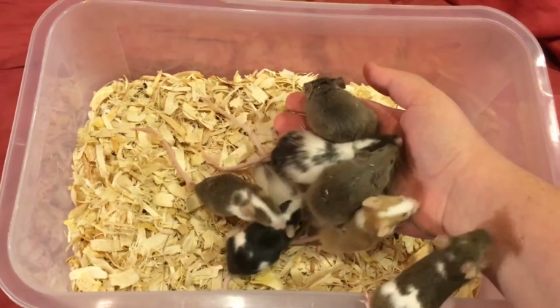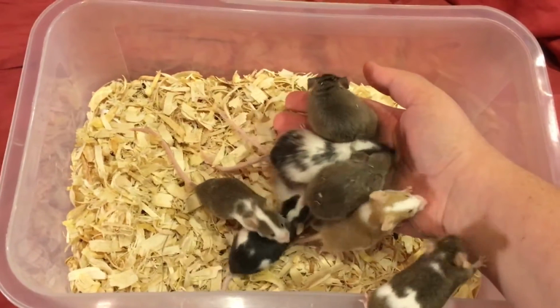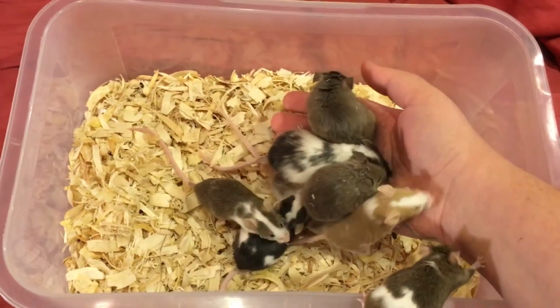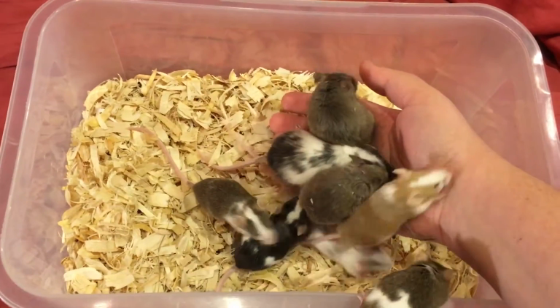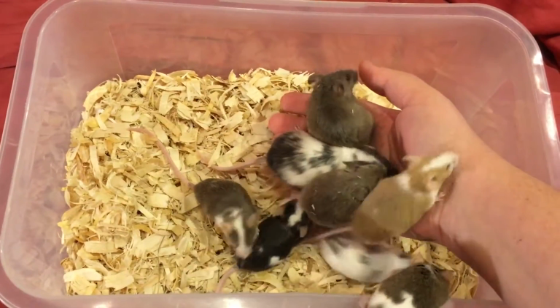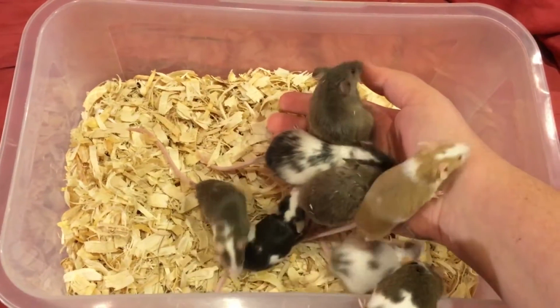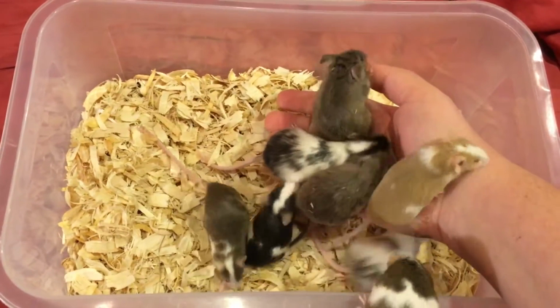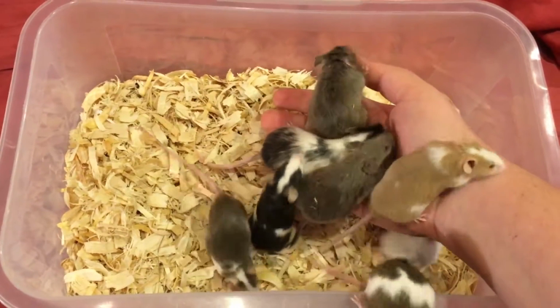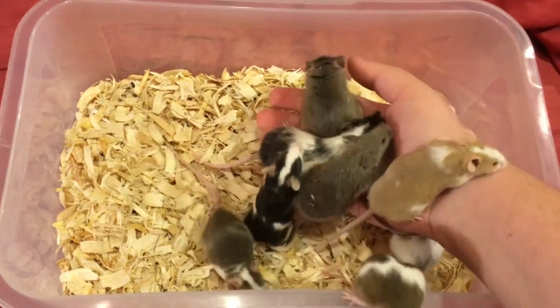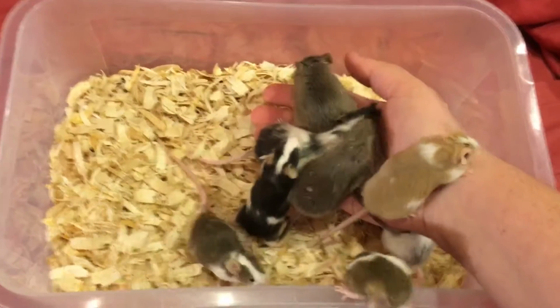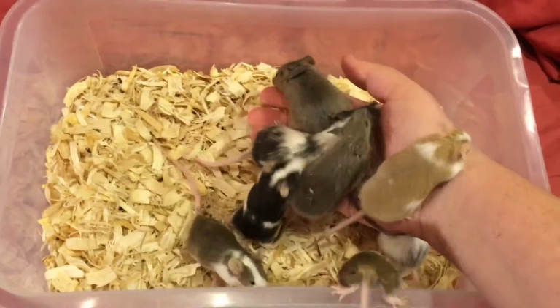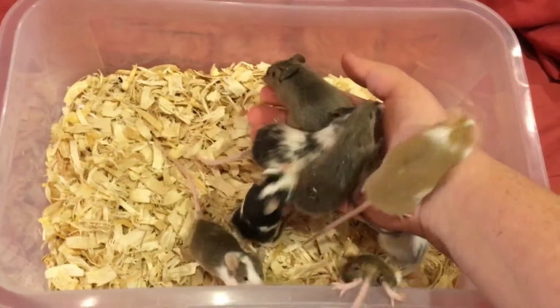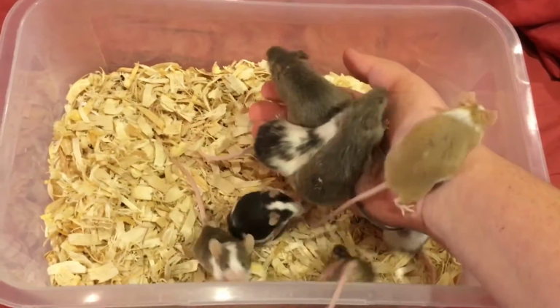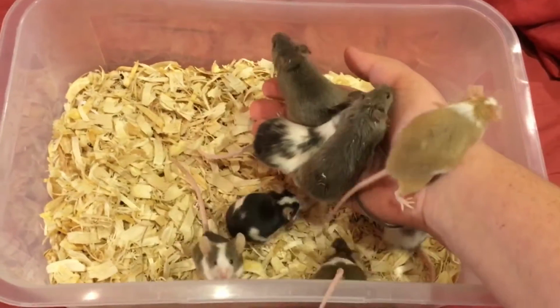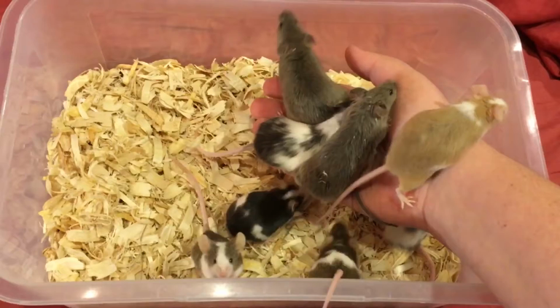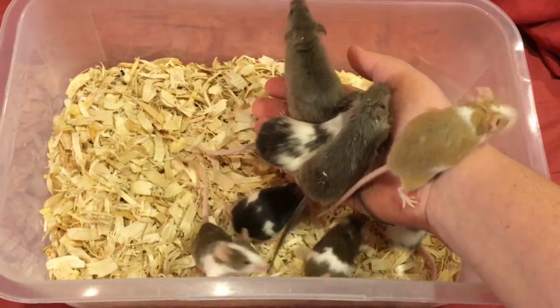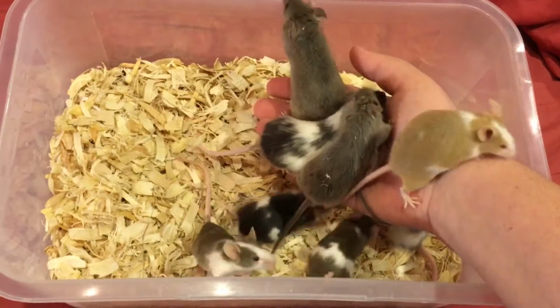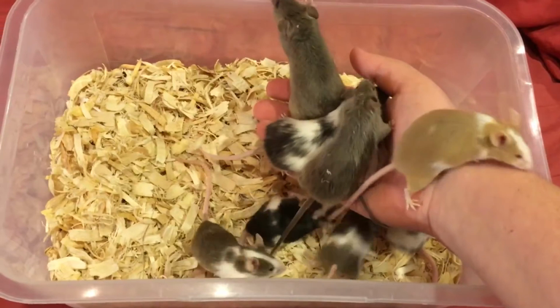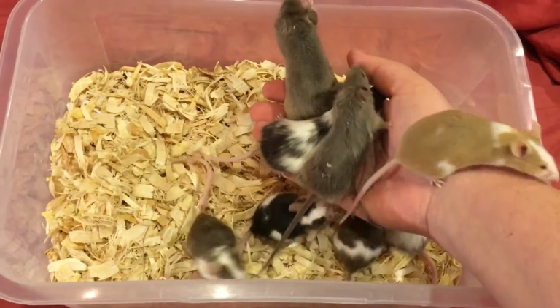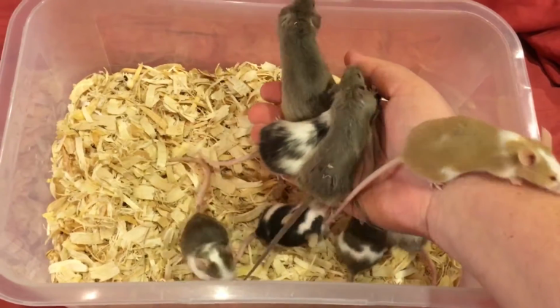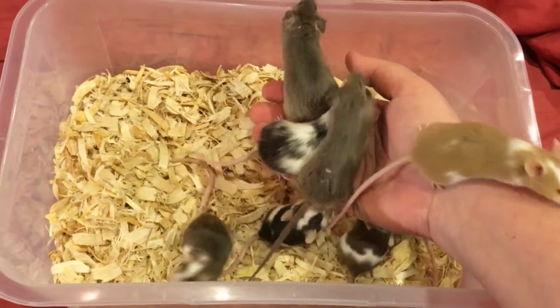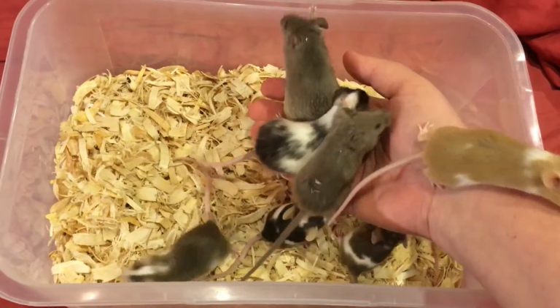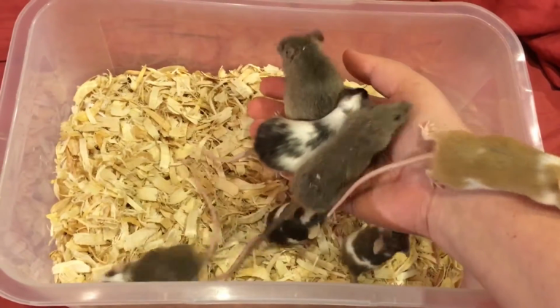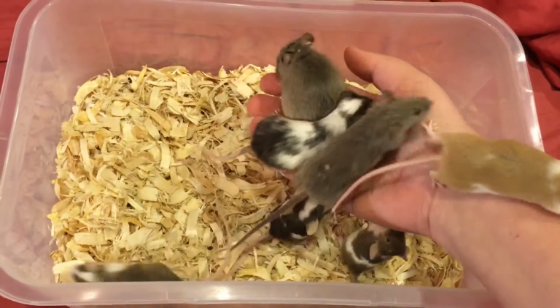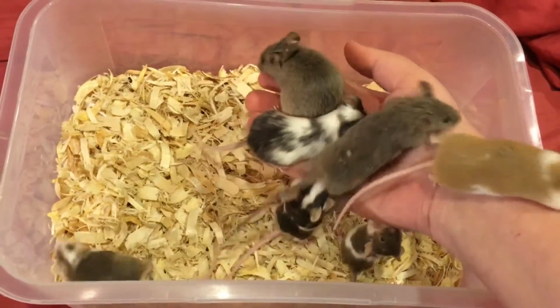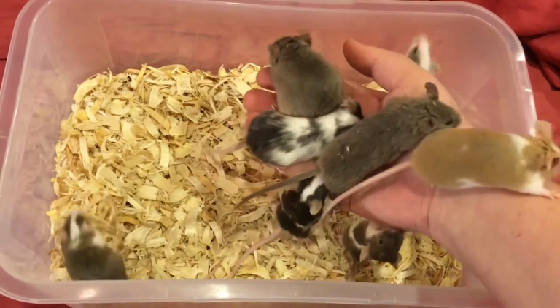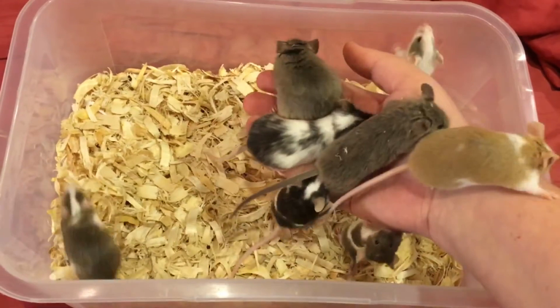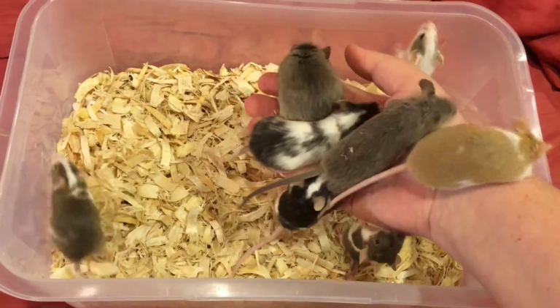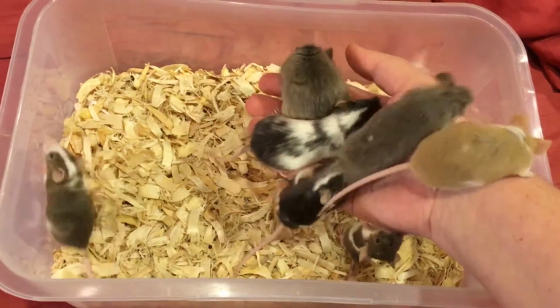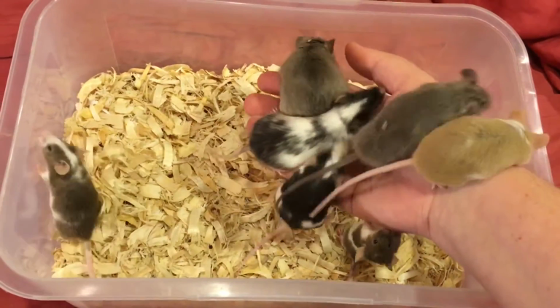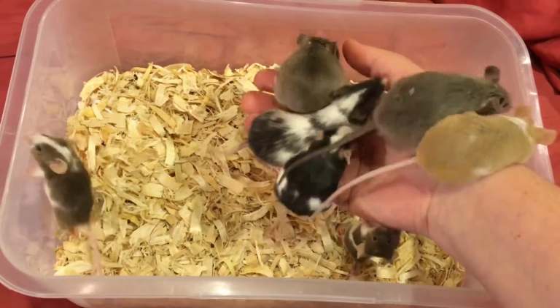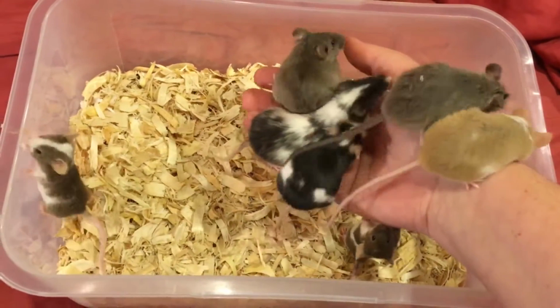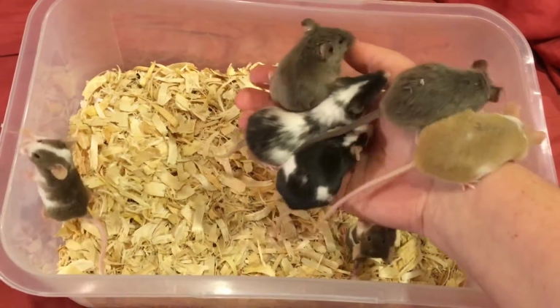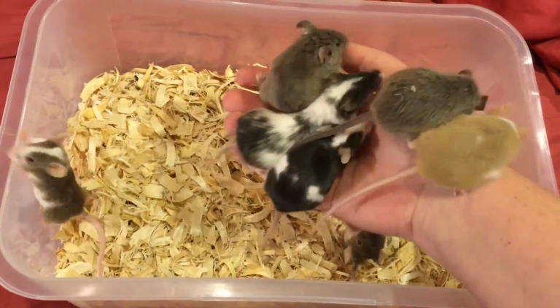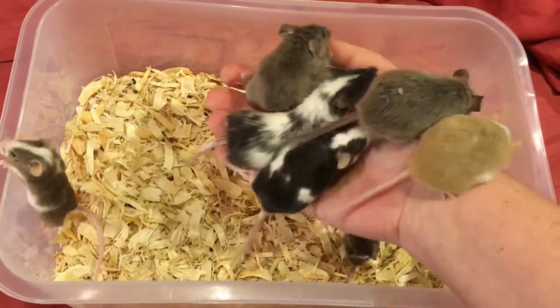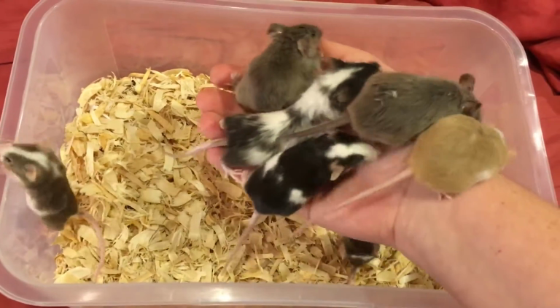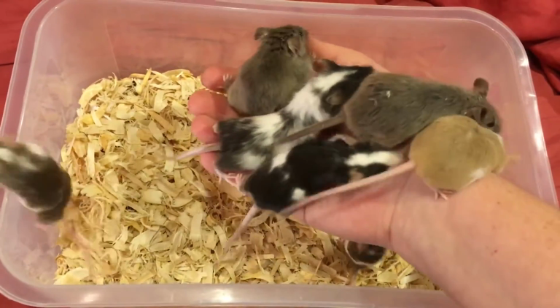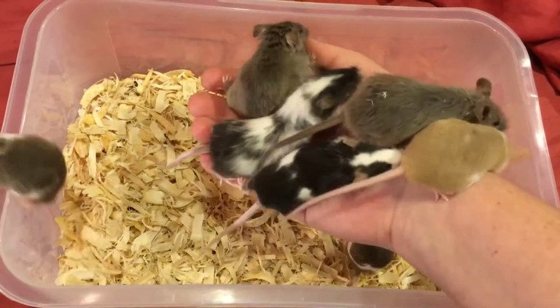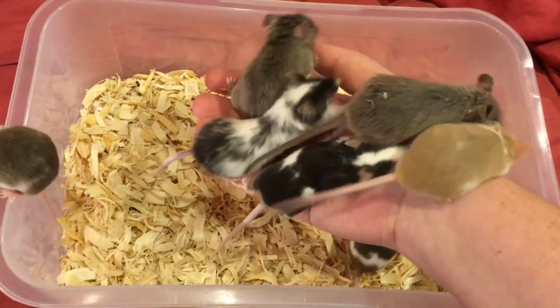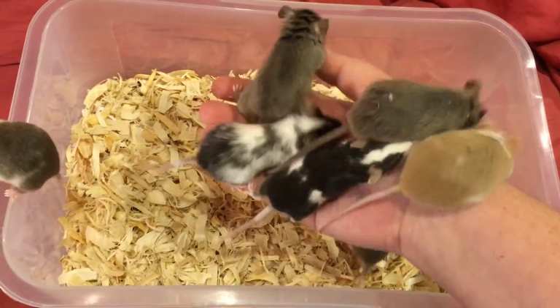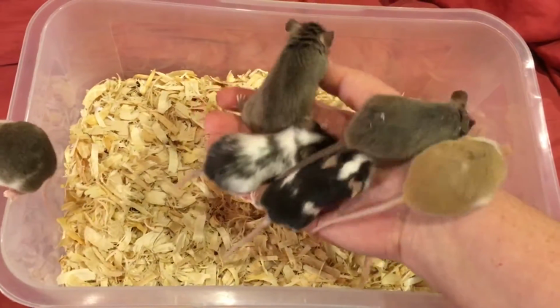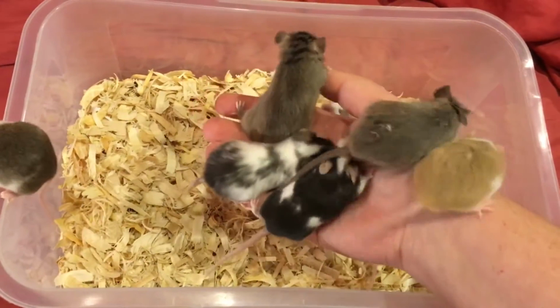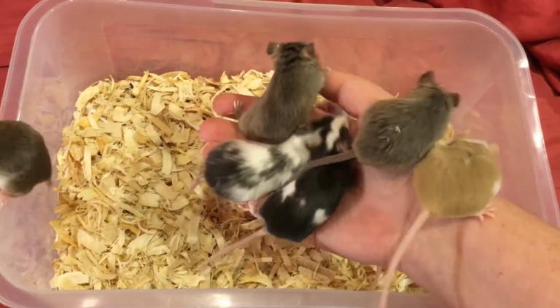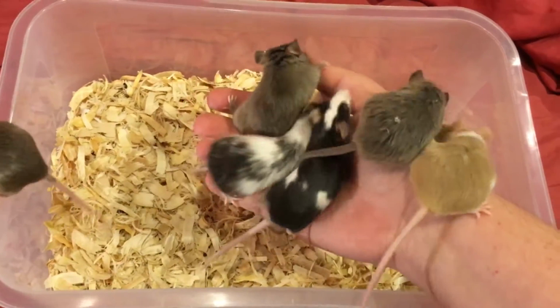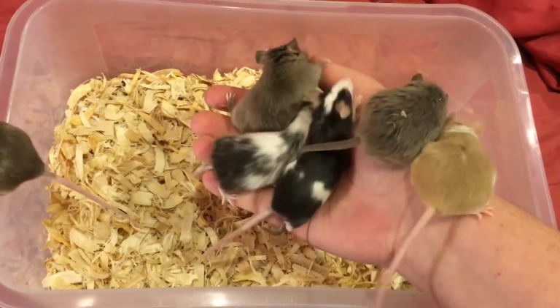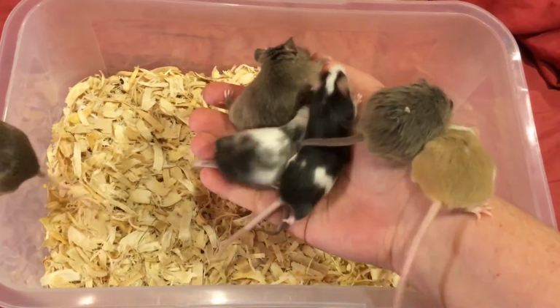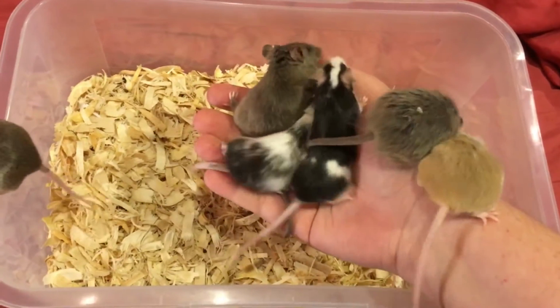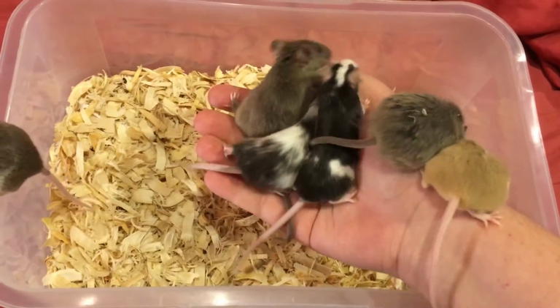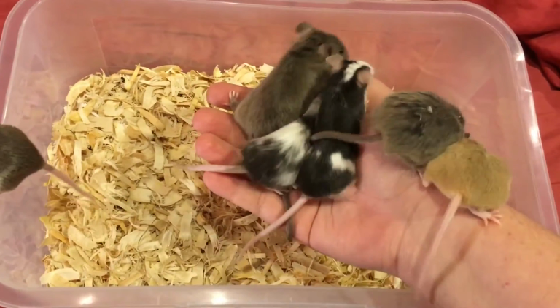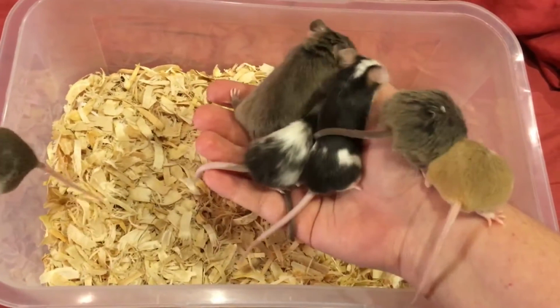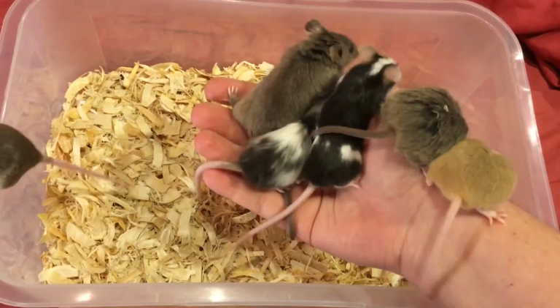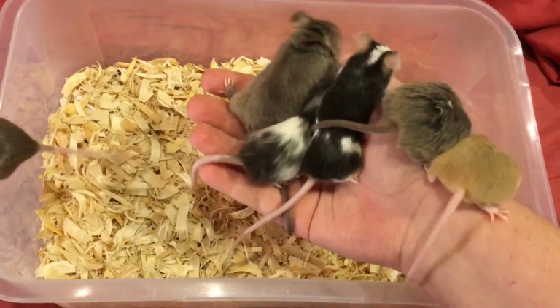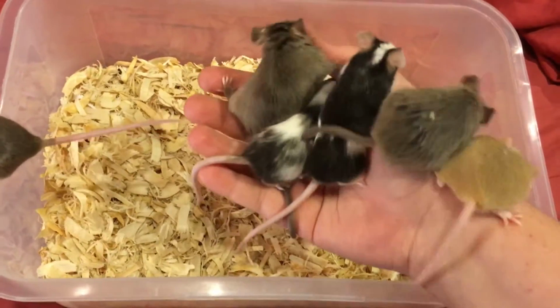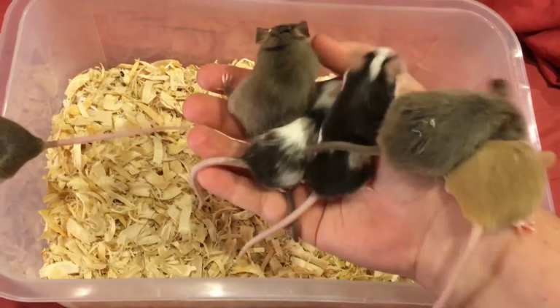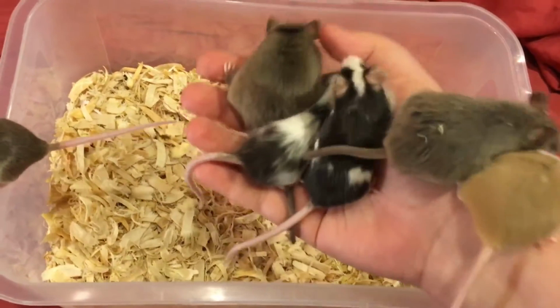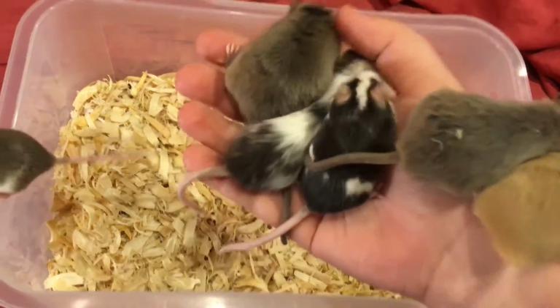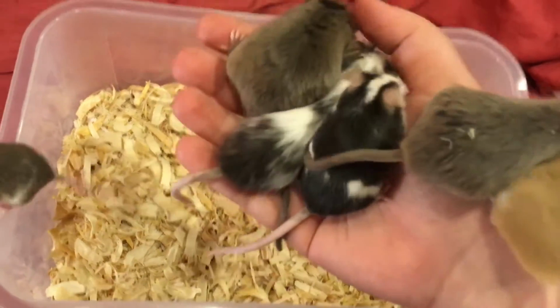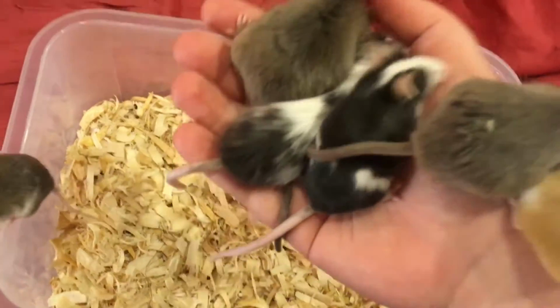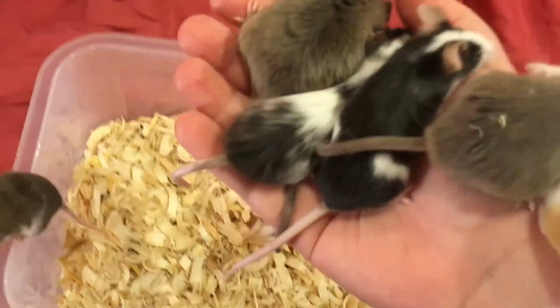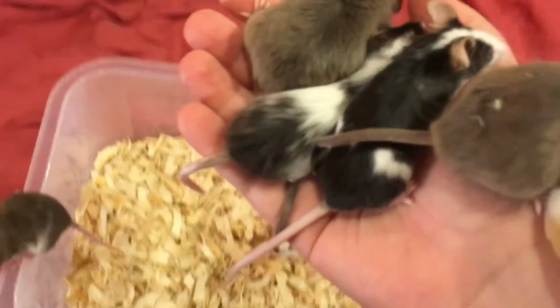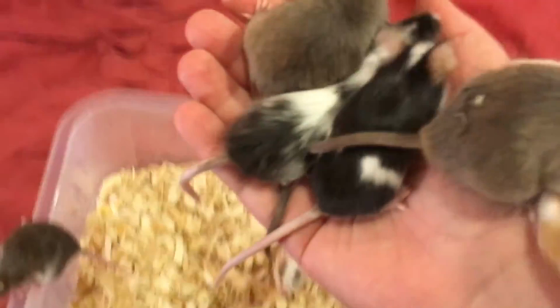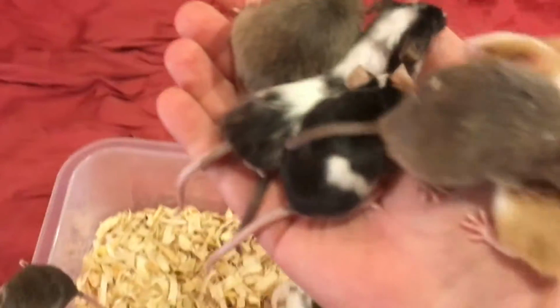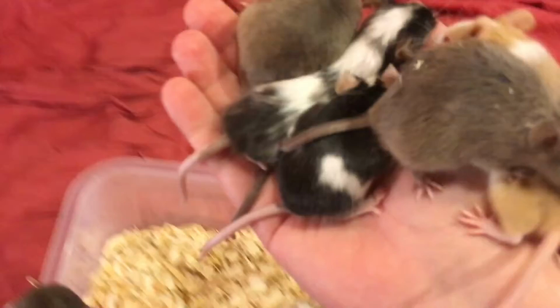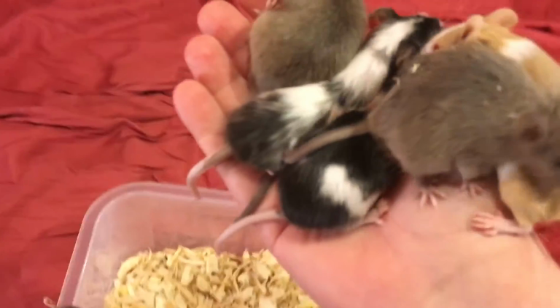Well, anyway, that's my video. Thank you for the question, Anonymous. Say bye-bye, babies!